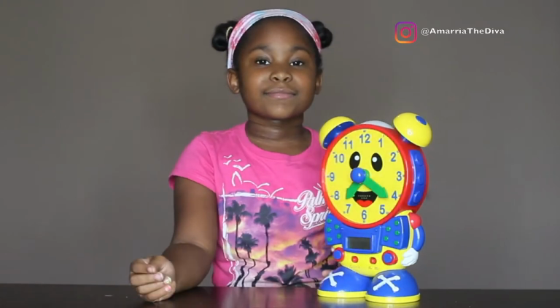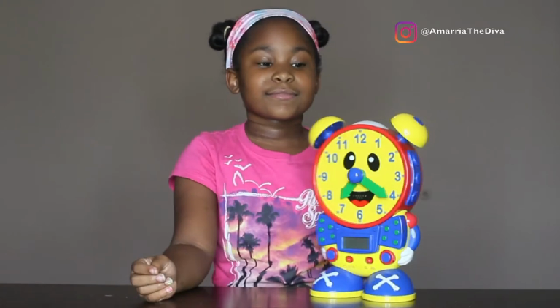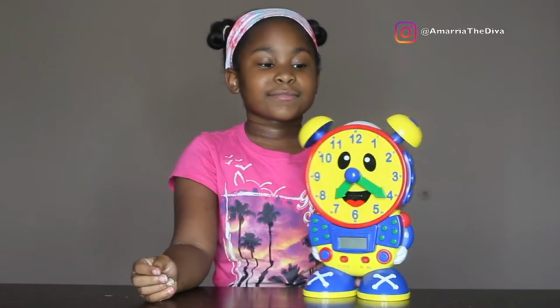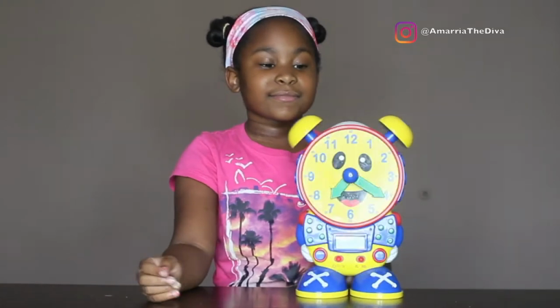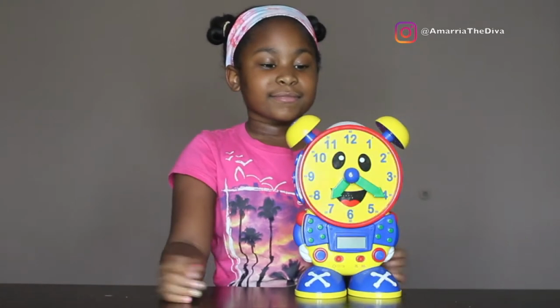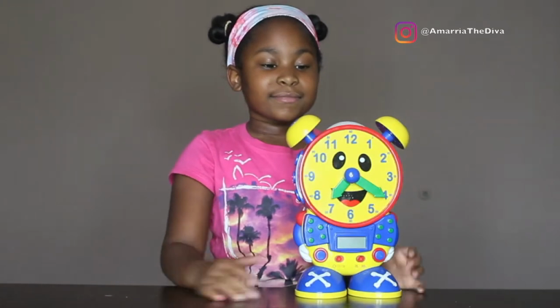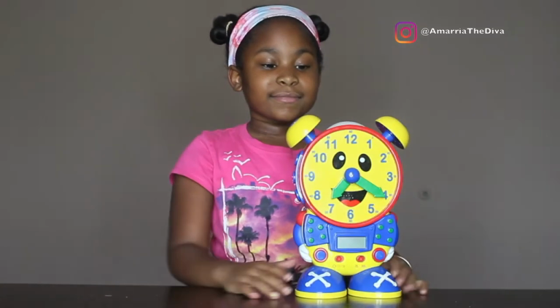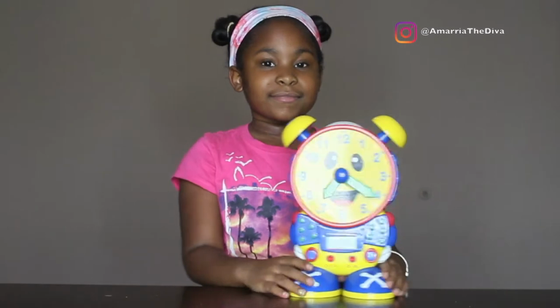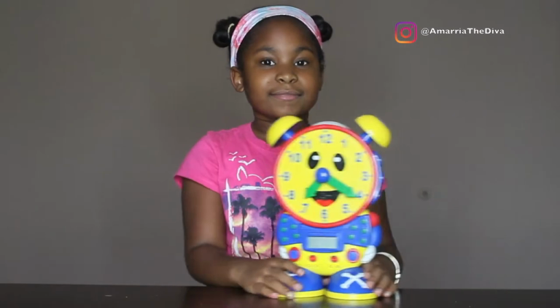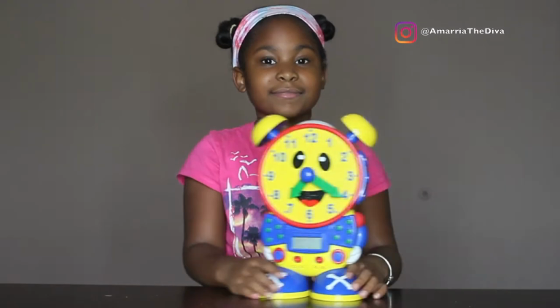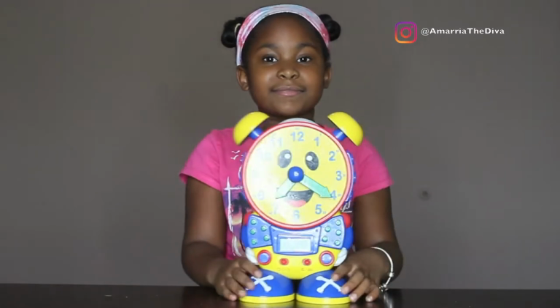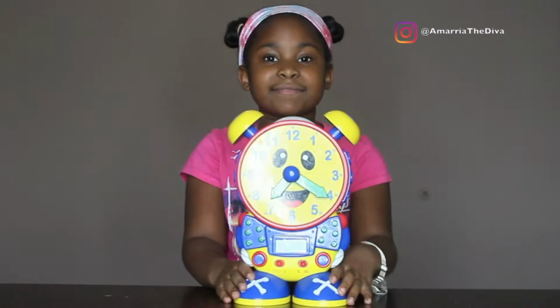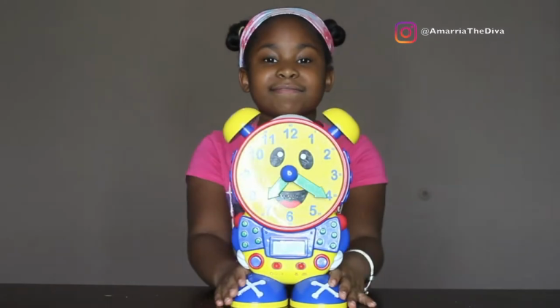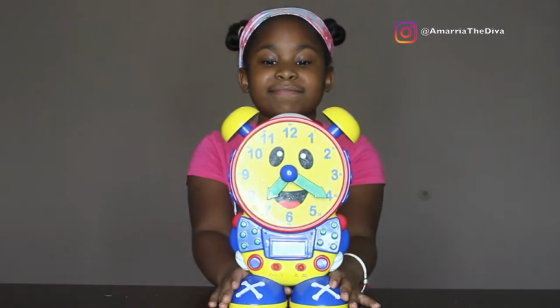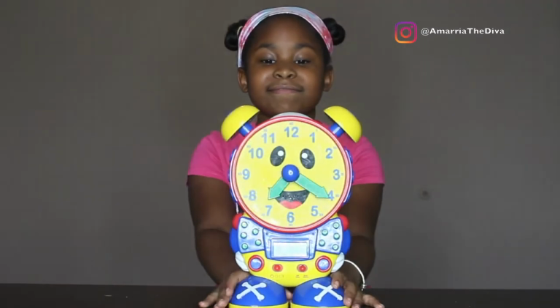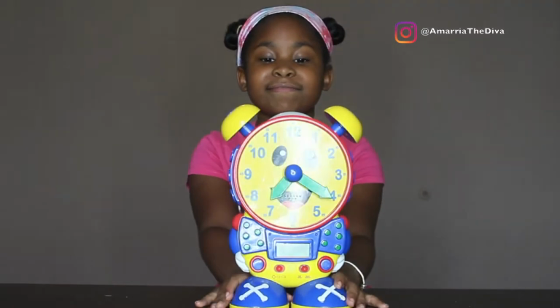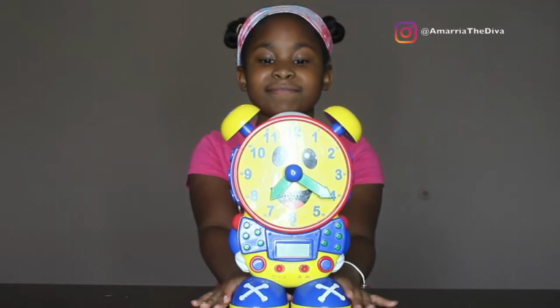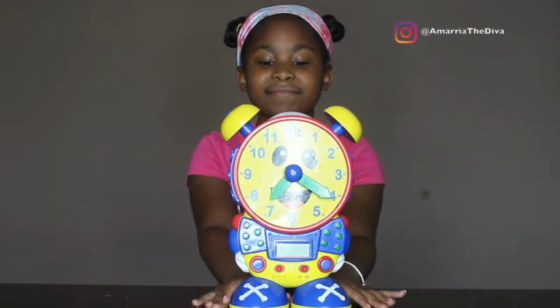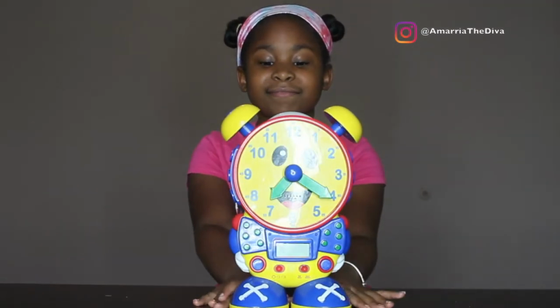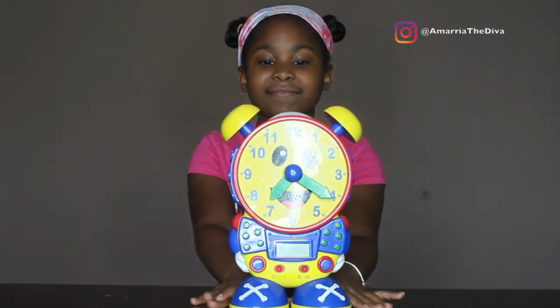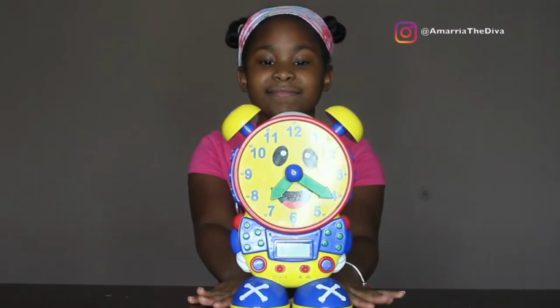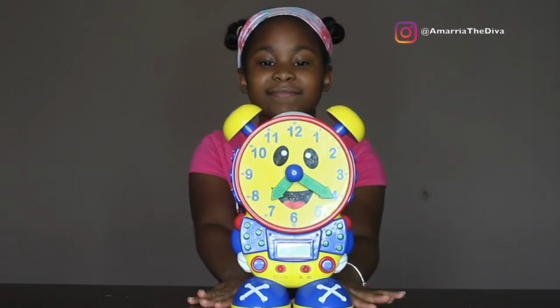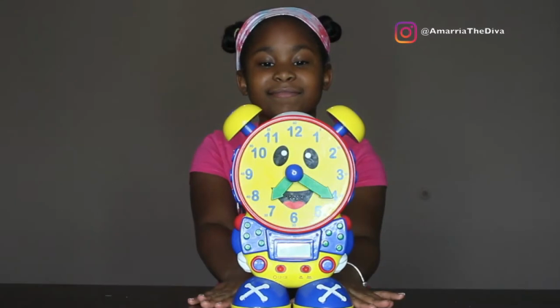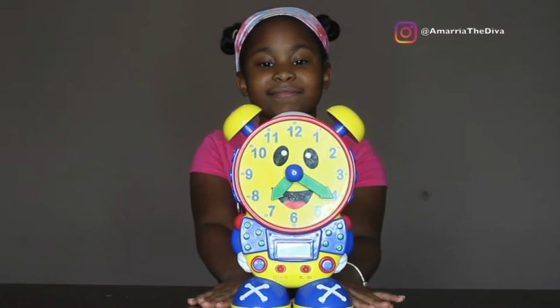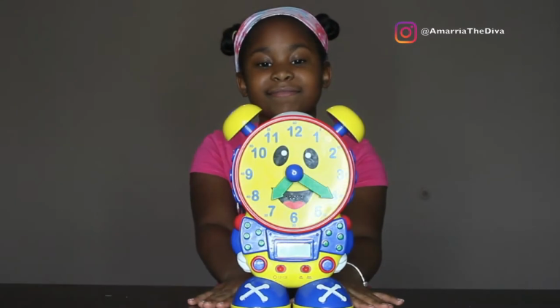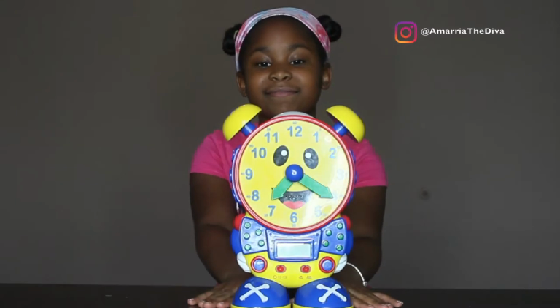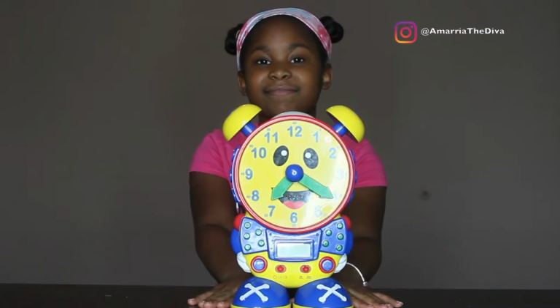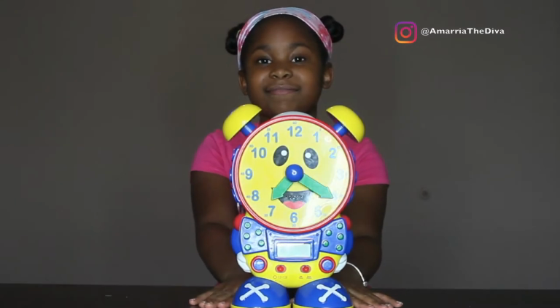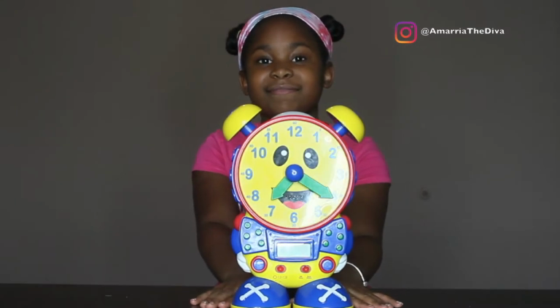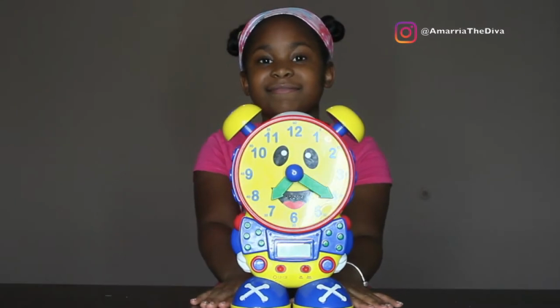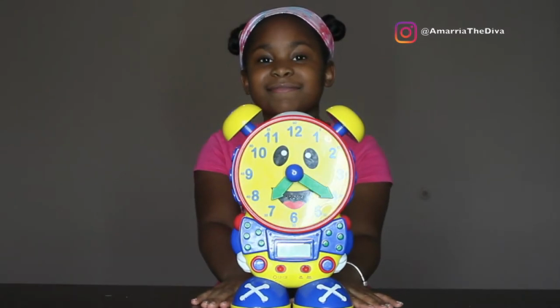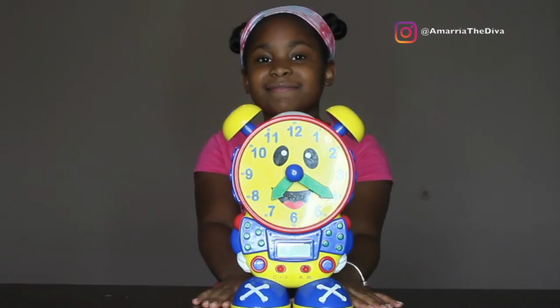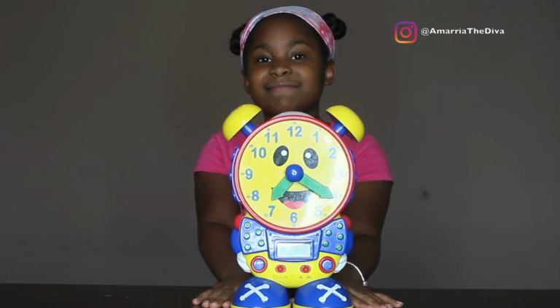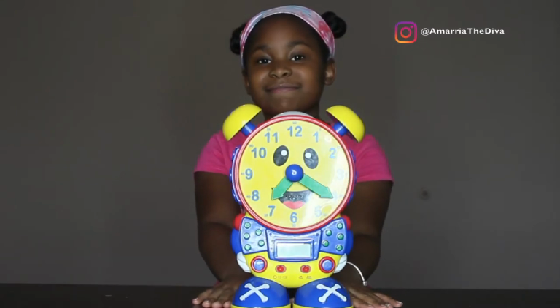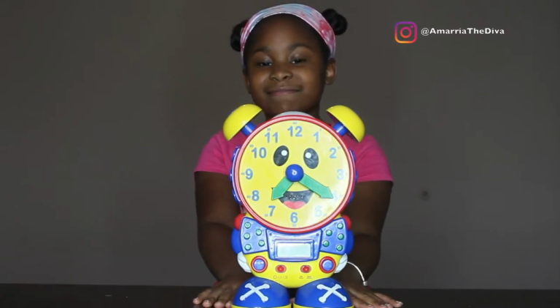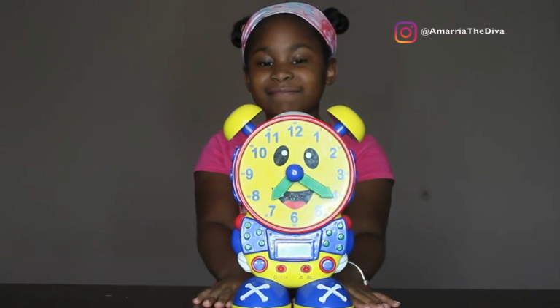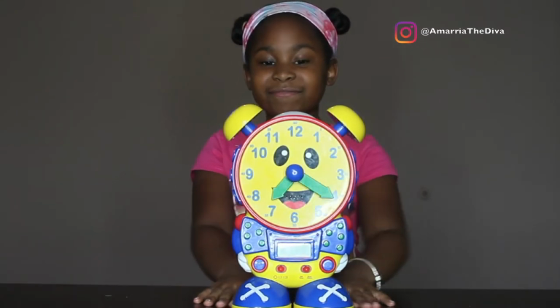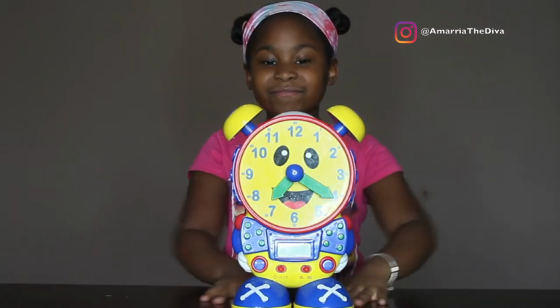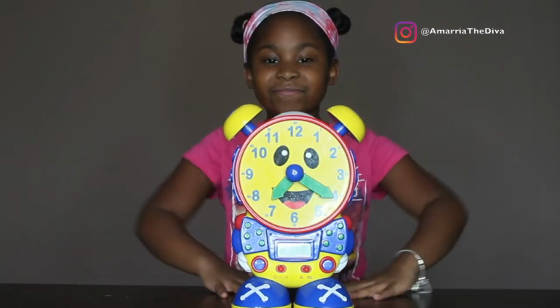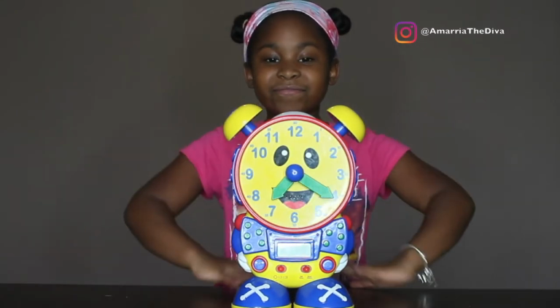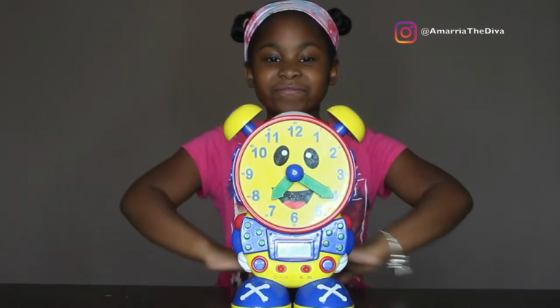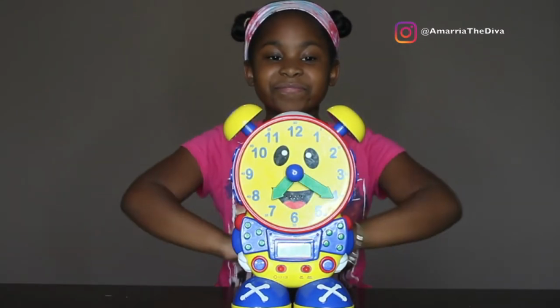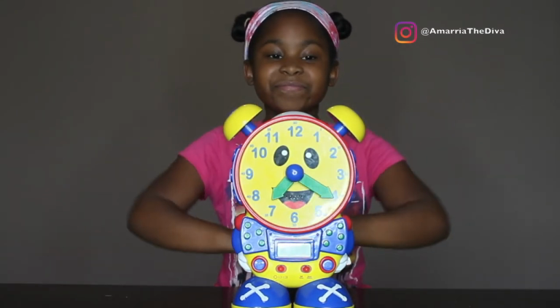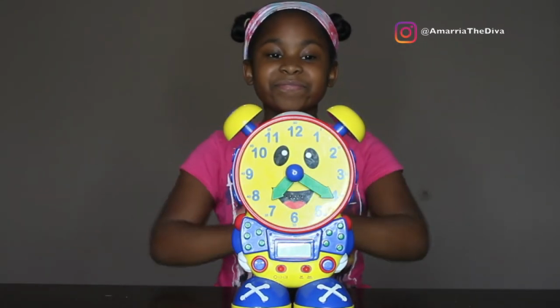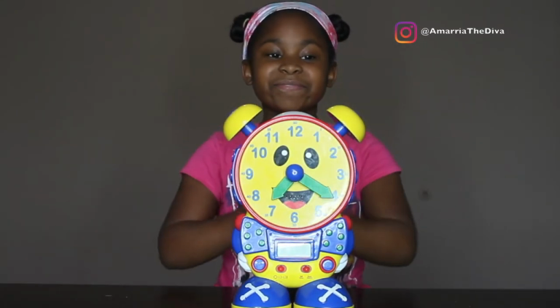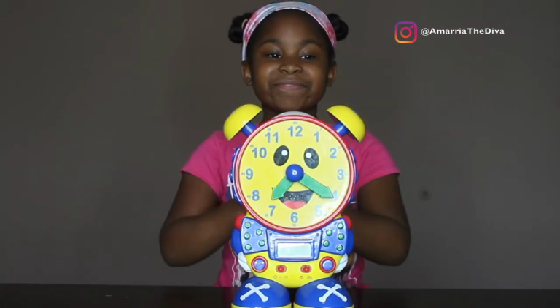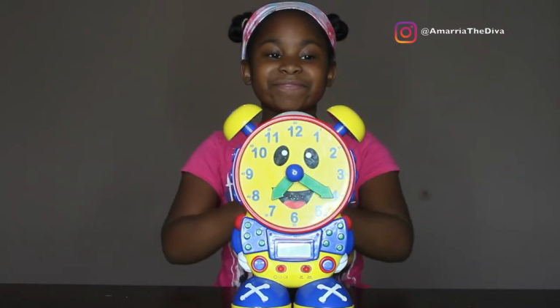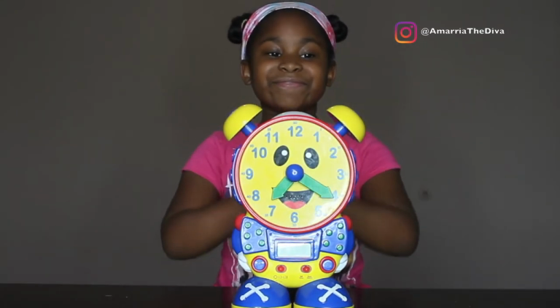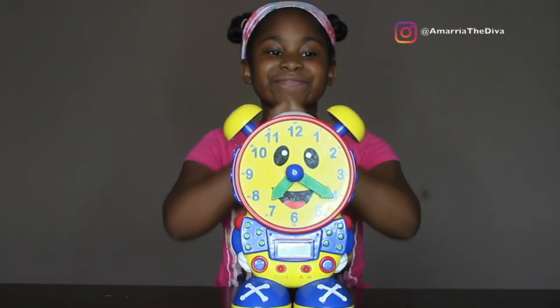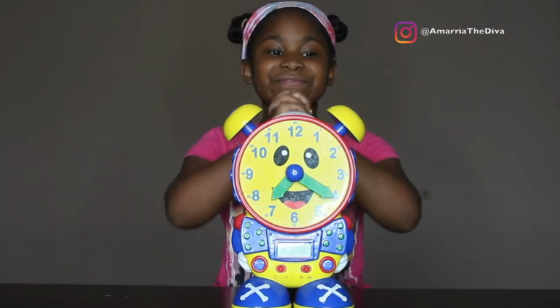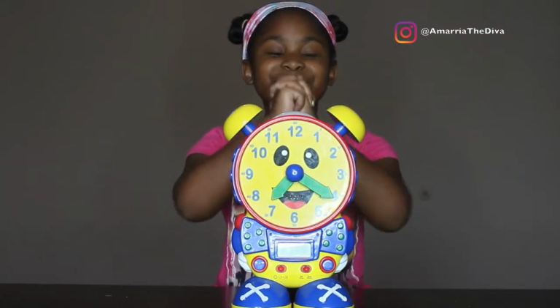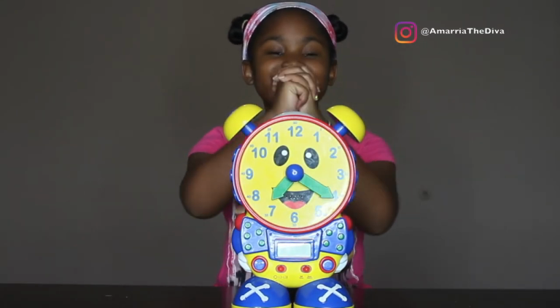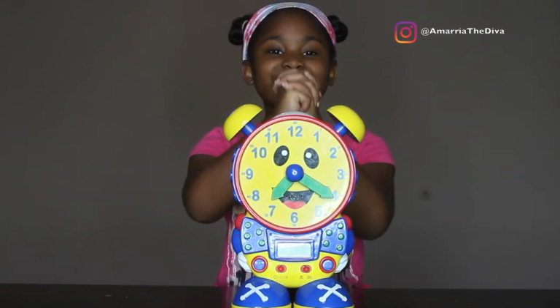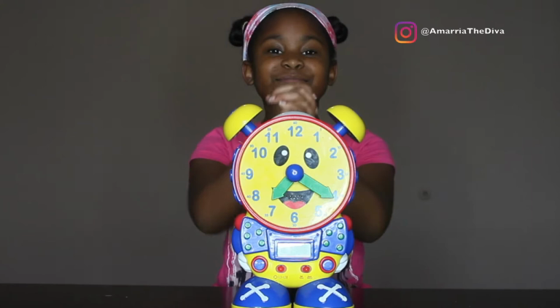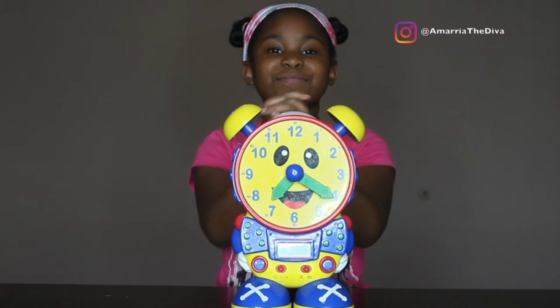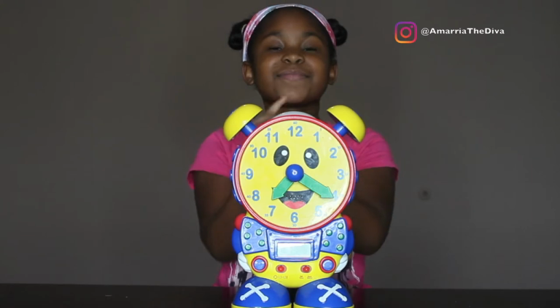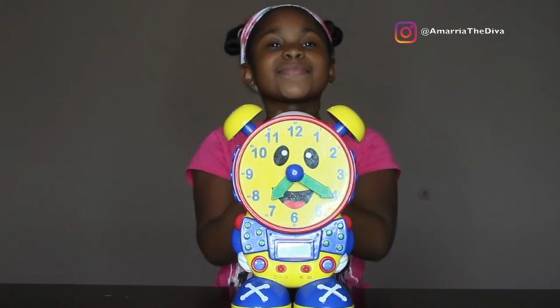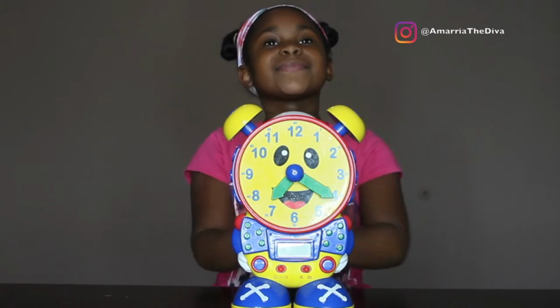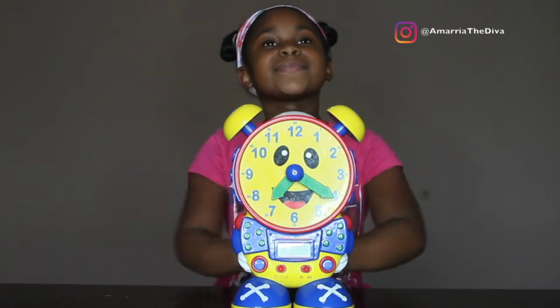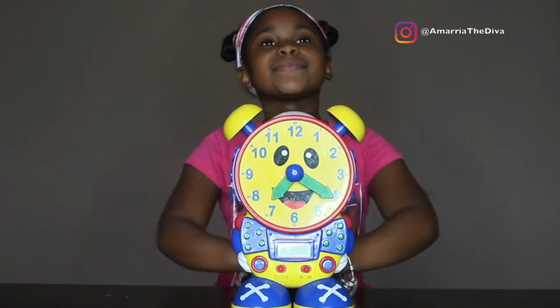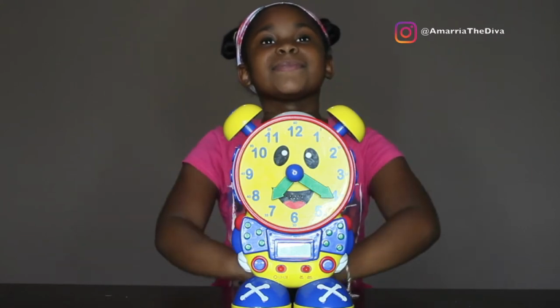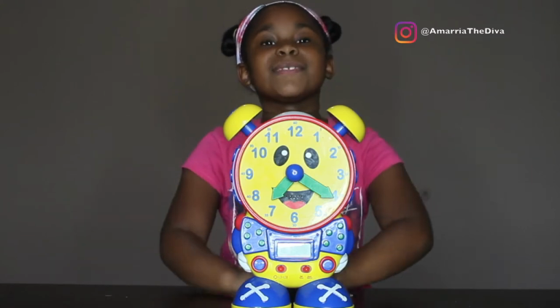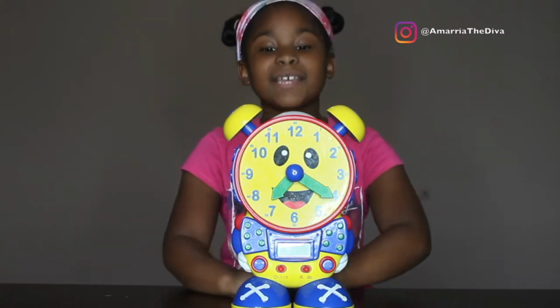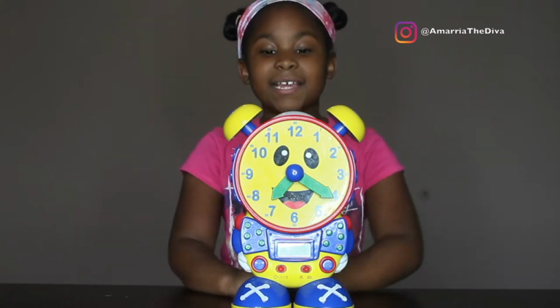Hello, how are you? I'm Kelly the Teaching Time Clock. Hey! Let's play a game.